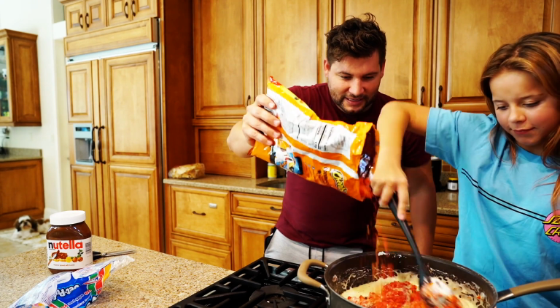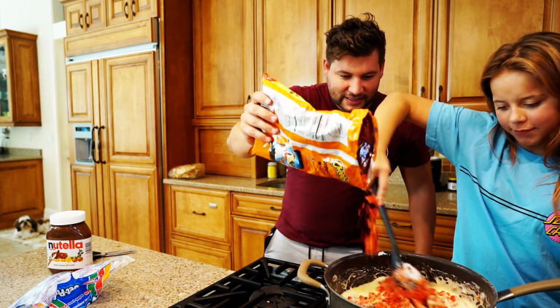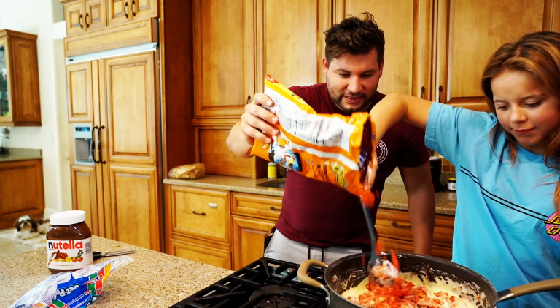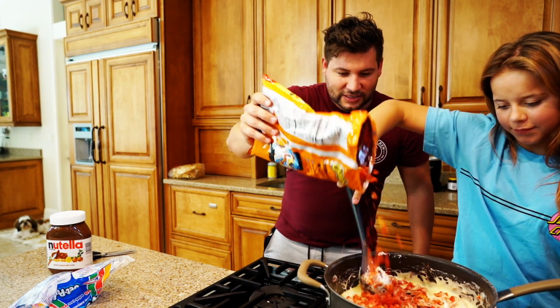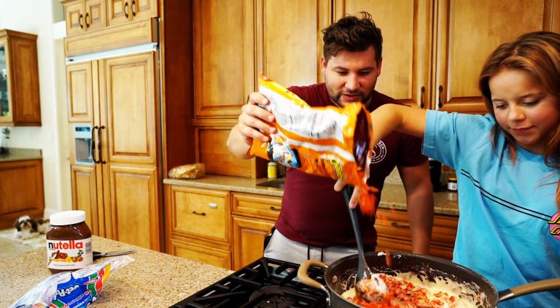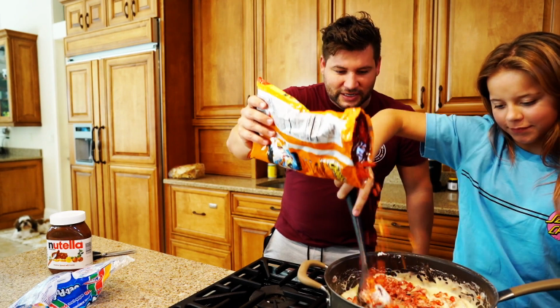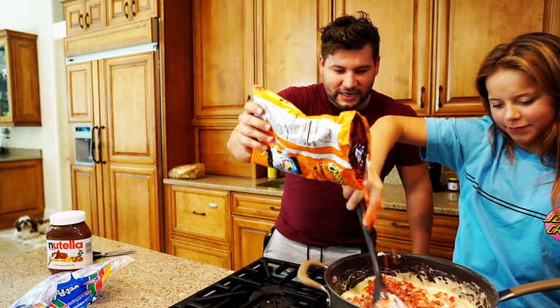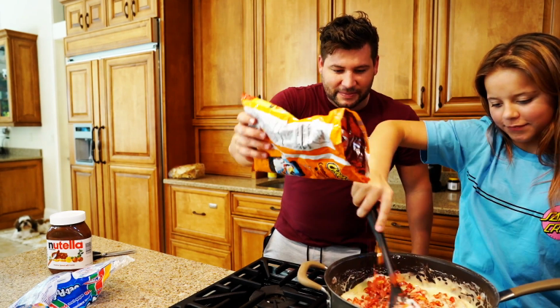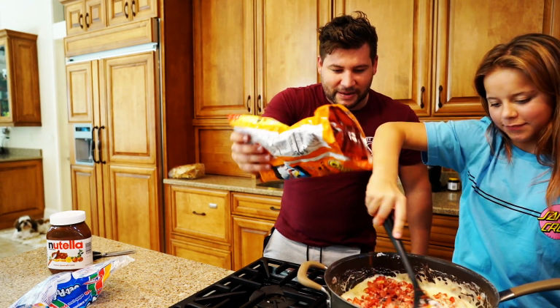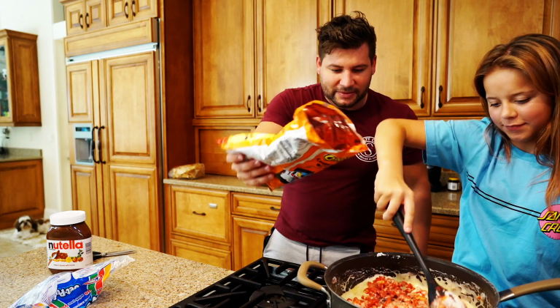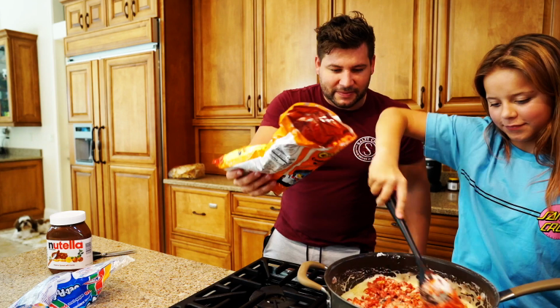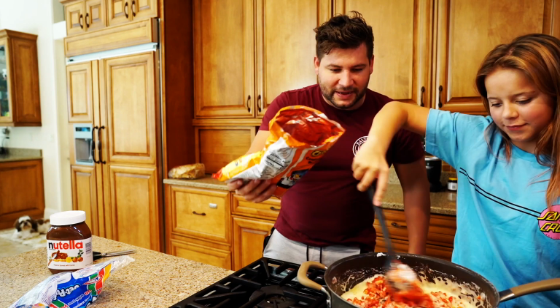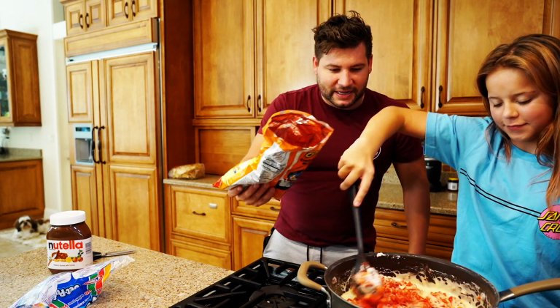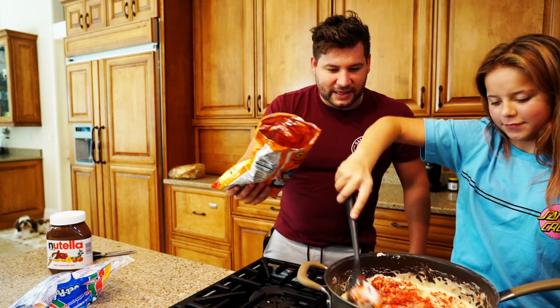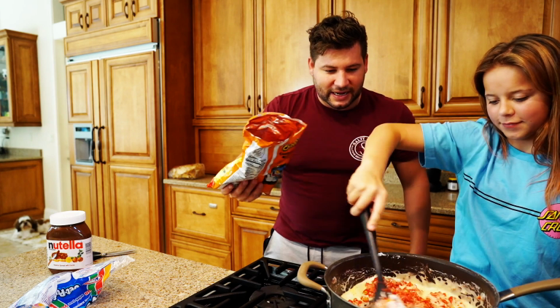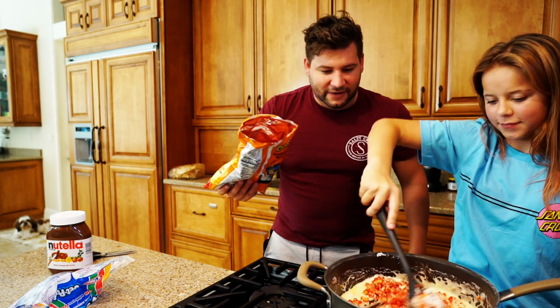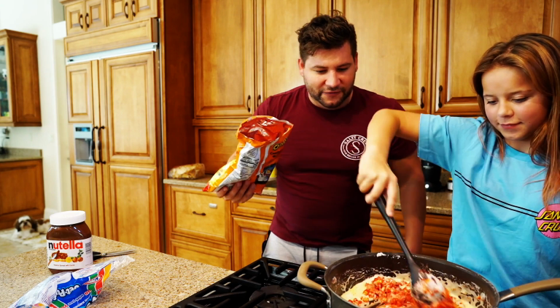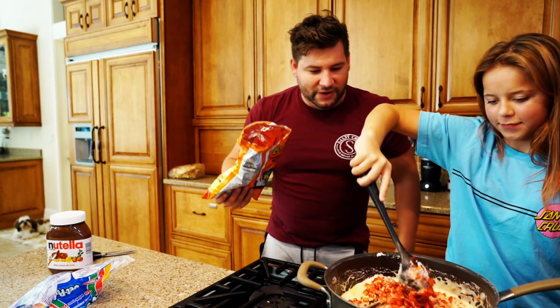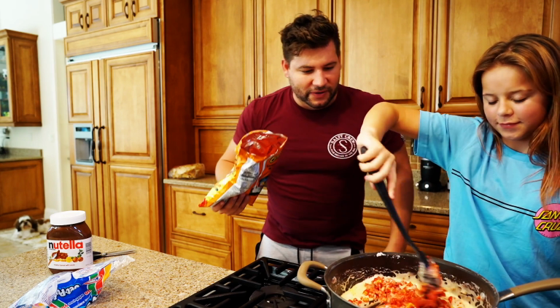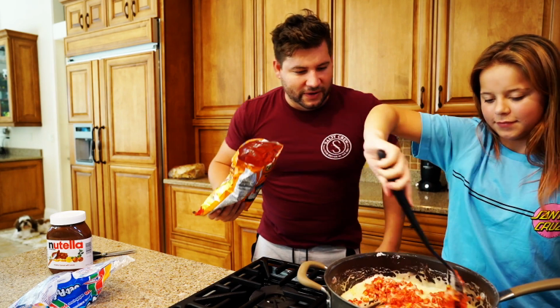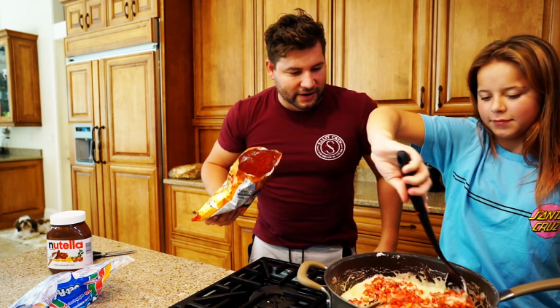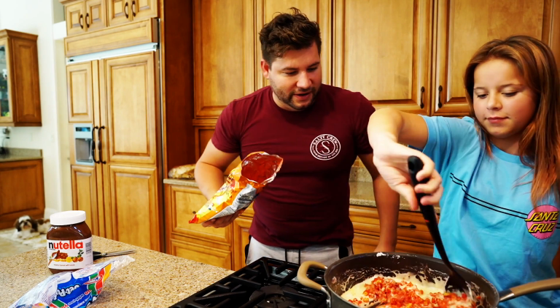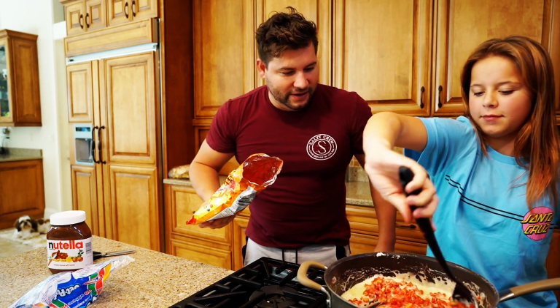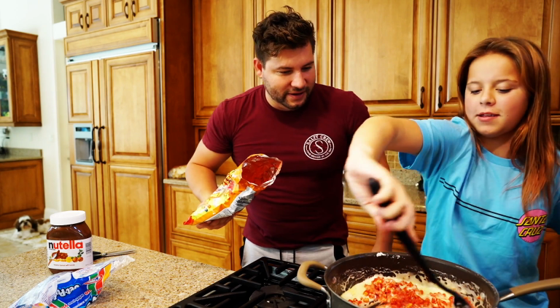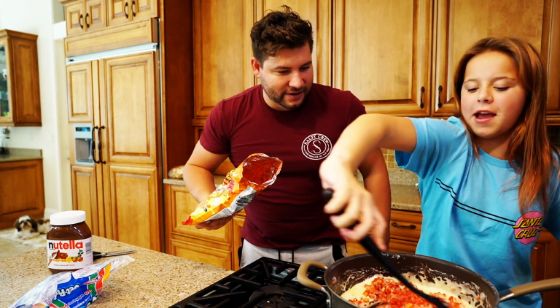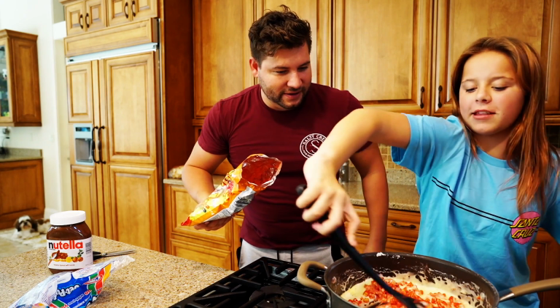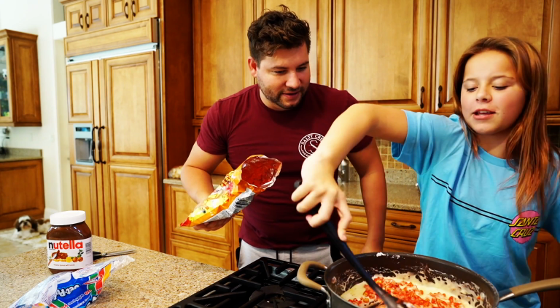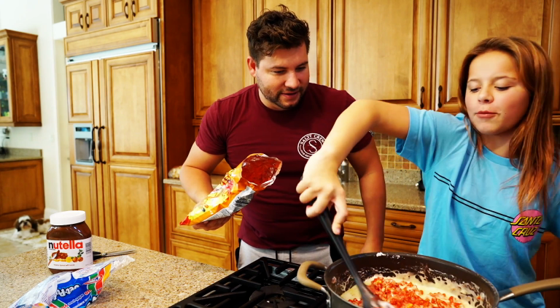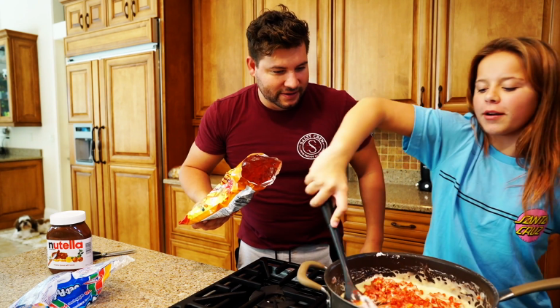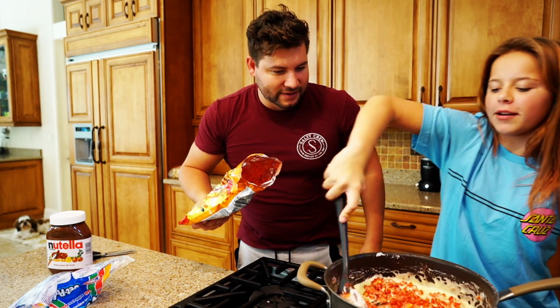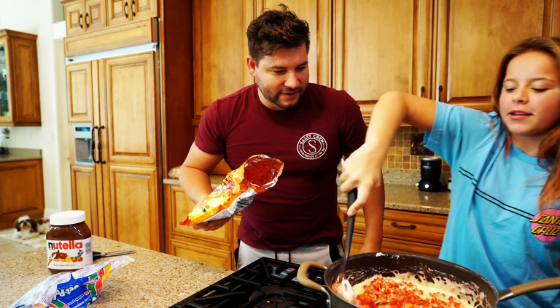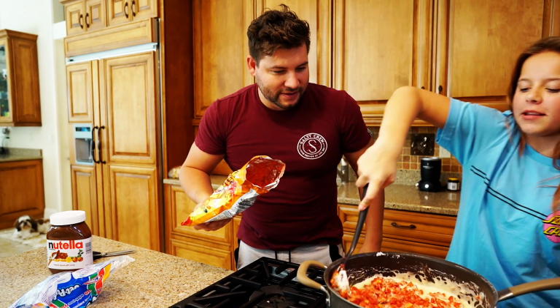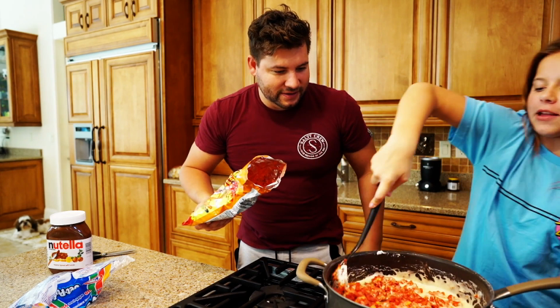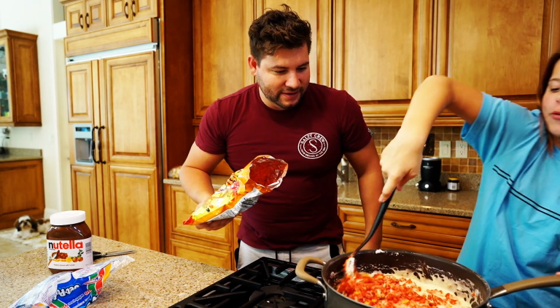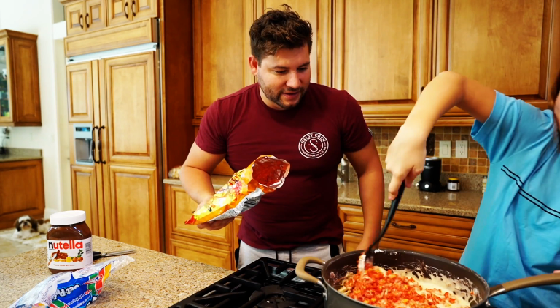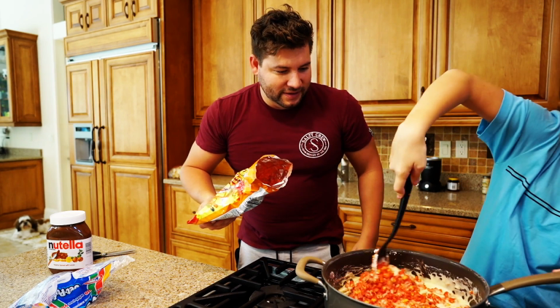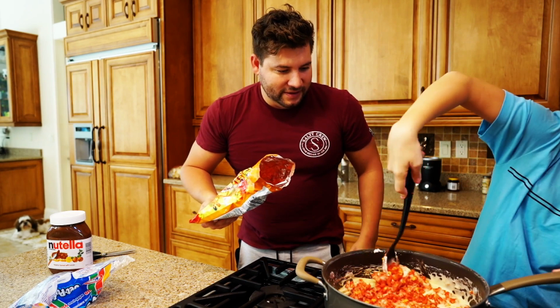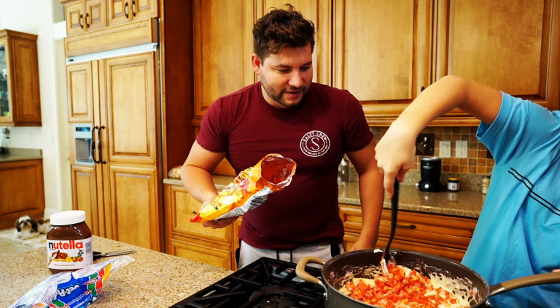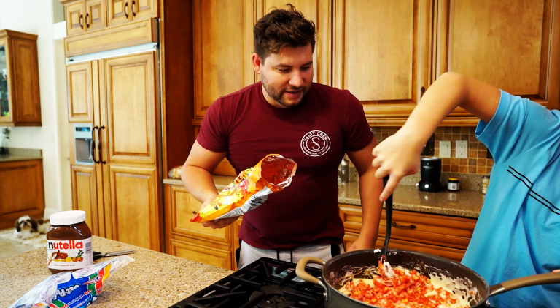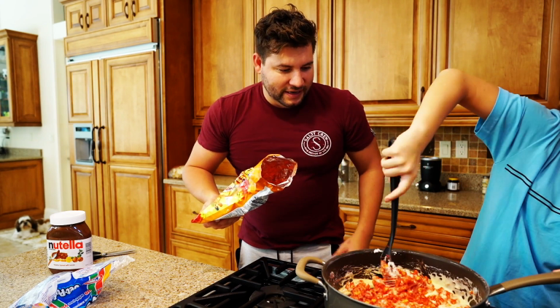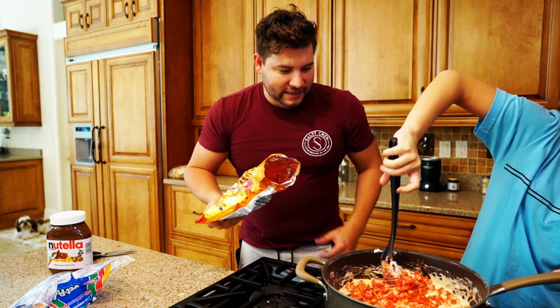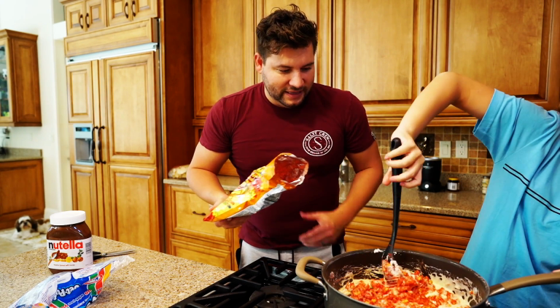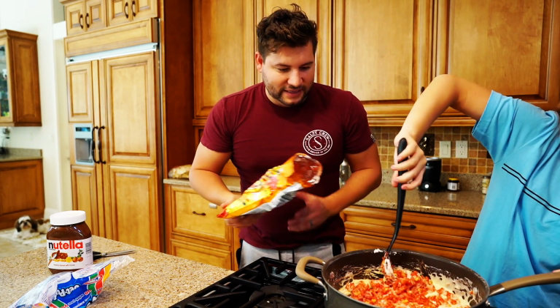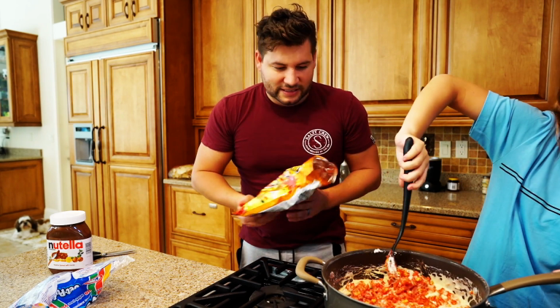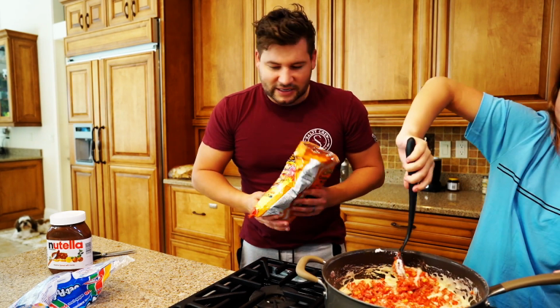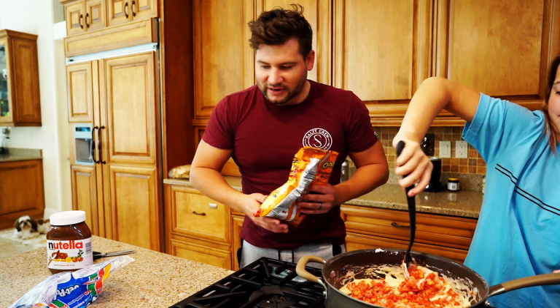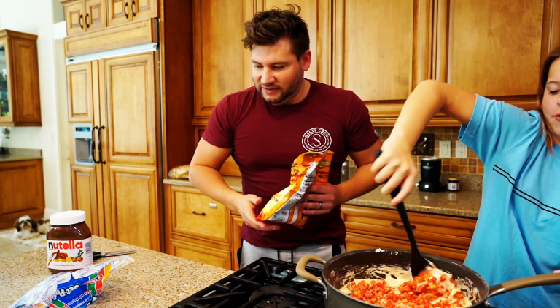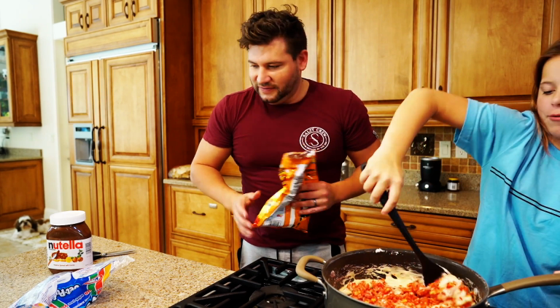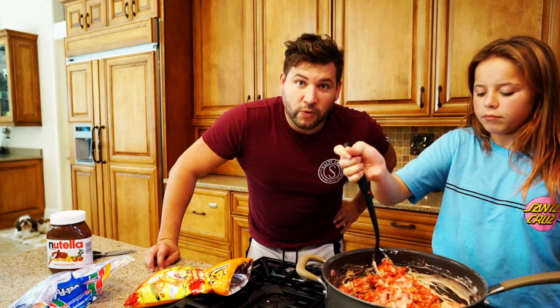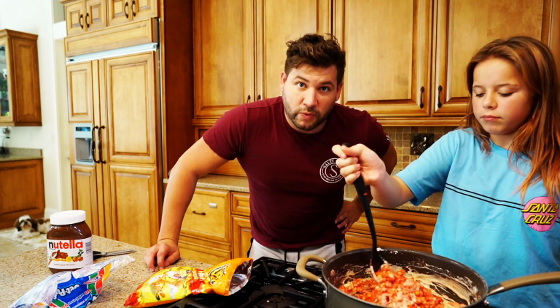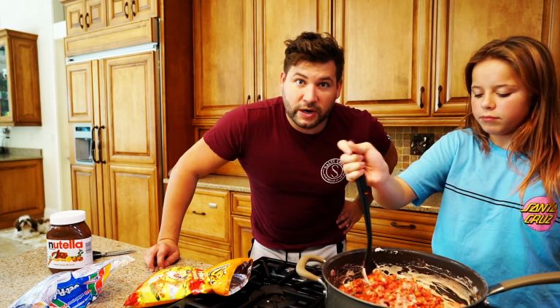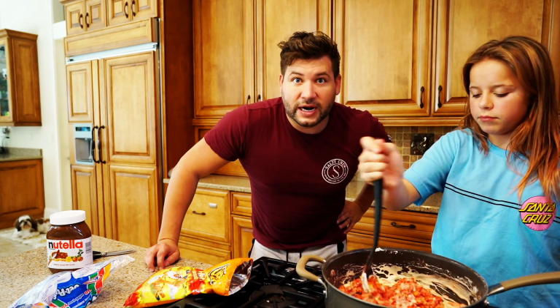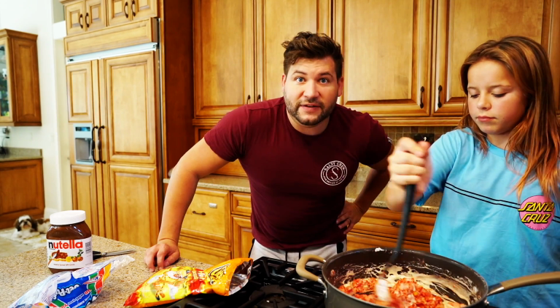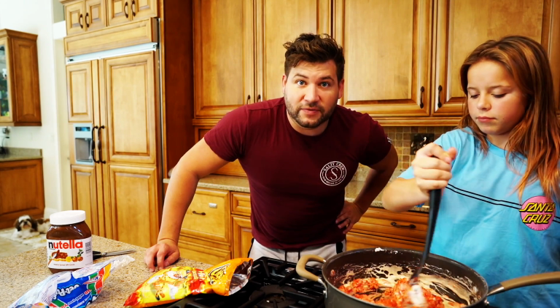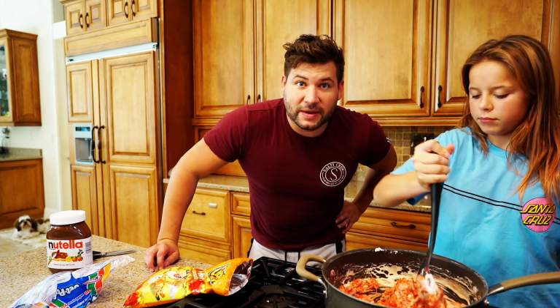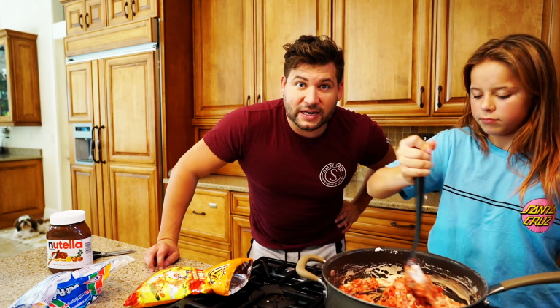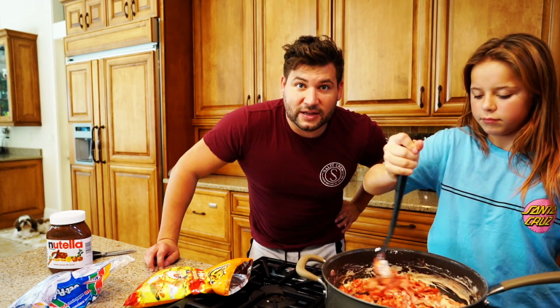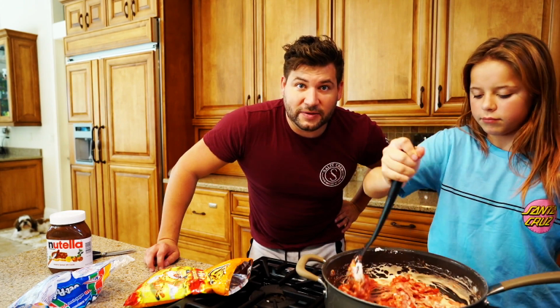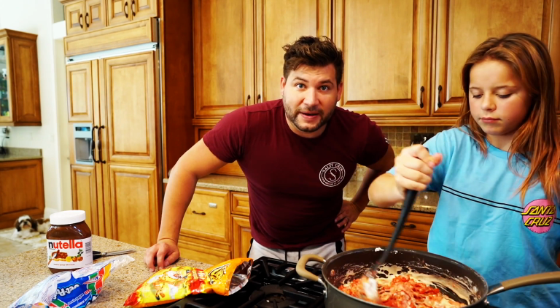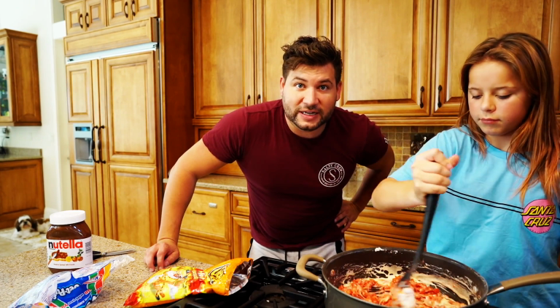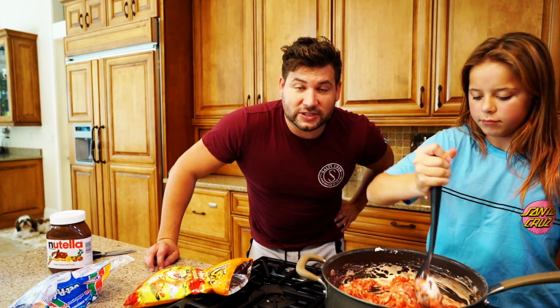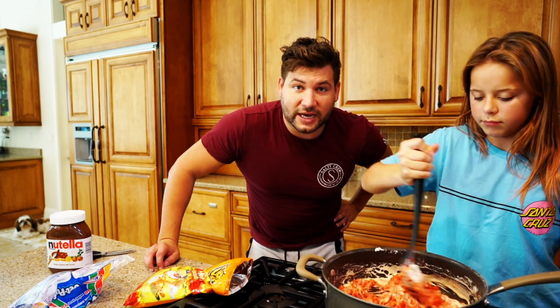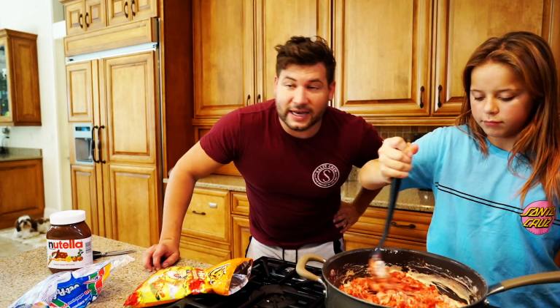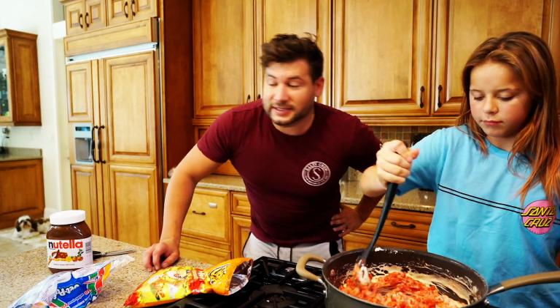This is only going to be able to make a few. I think we're going to need the other bag of marshmallows. I think so. We're going to have to make another batch, guys.